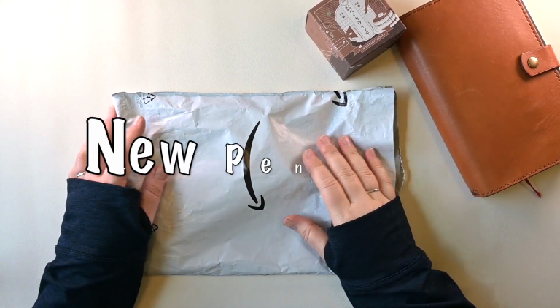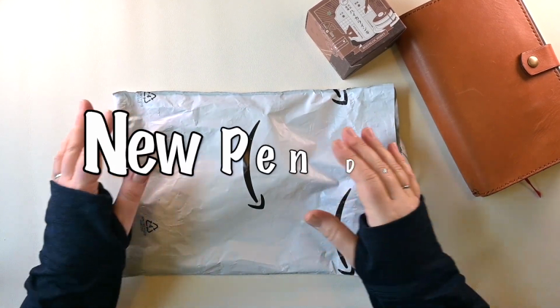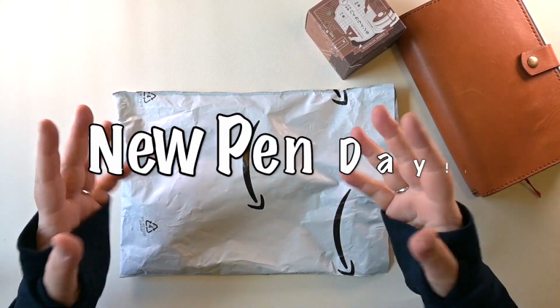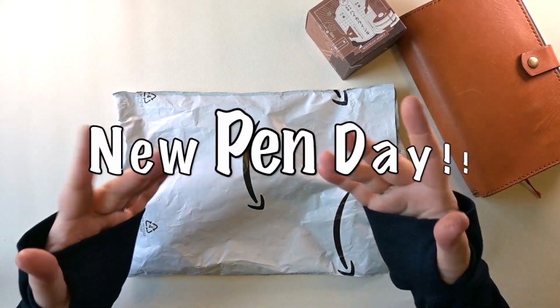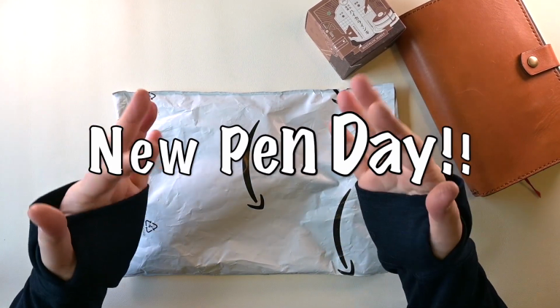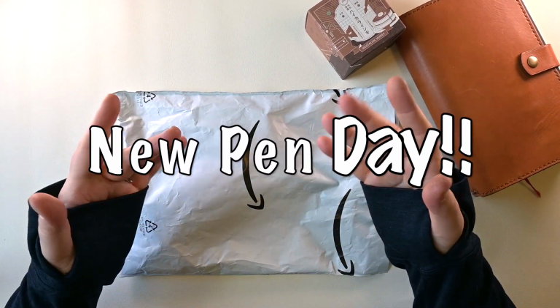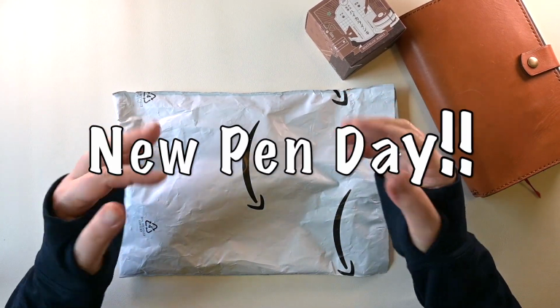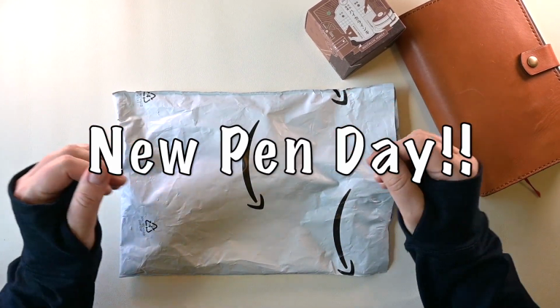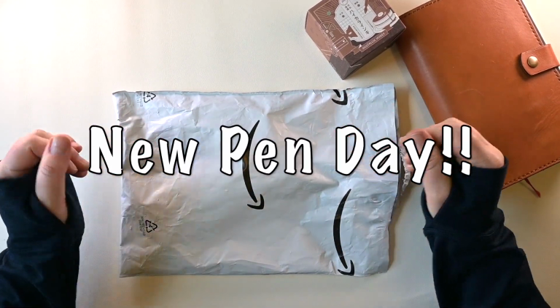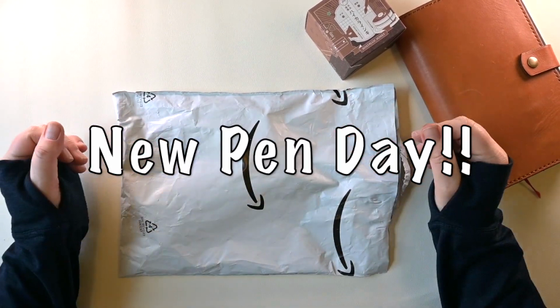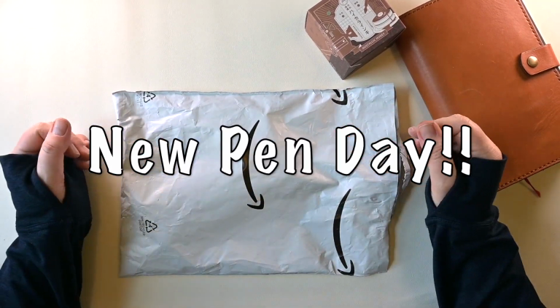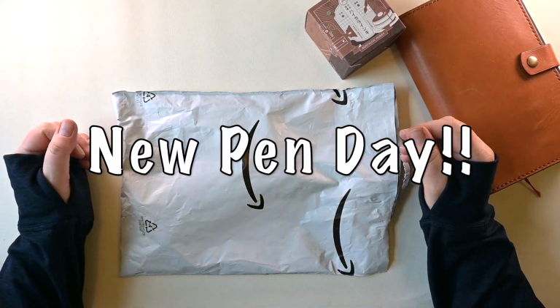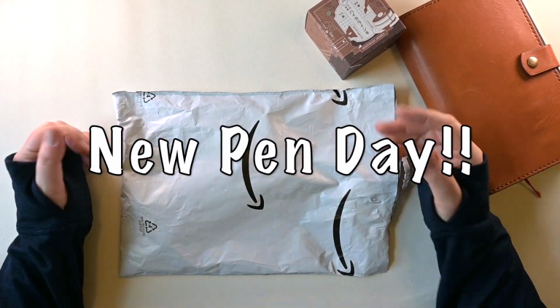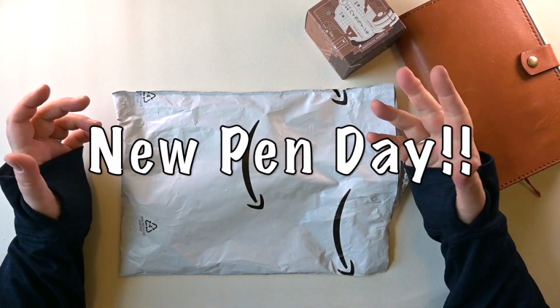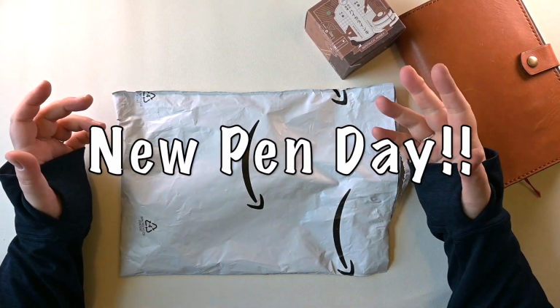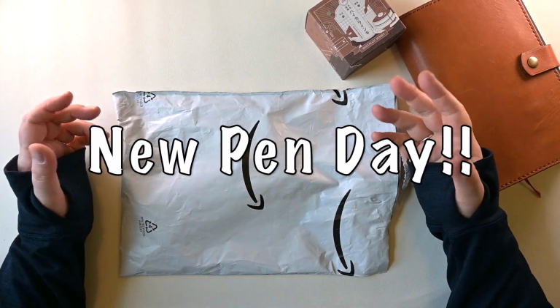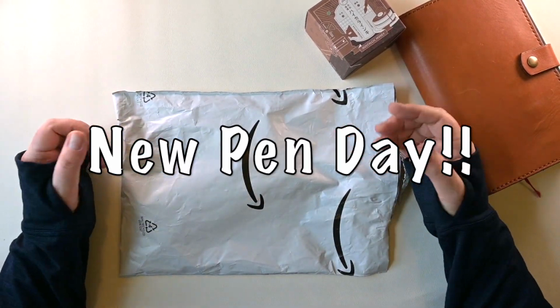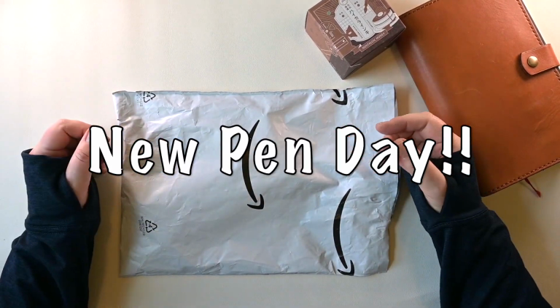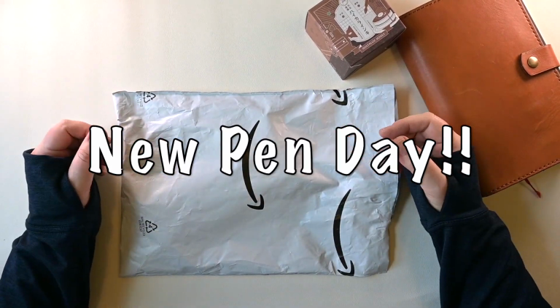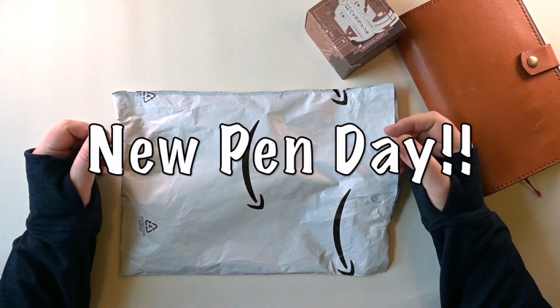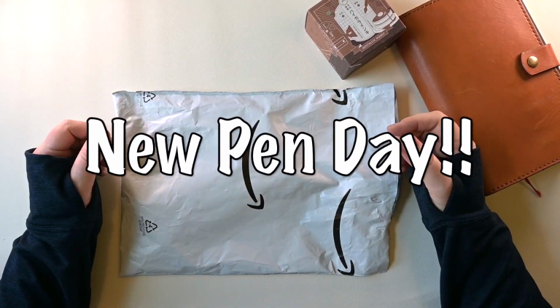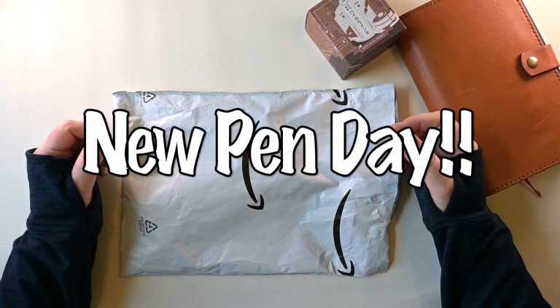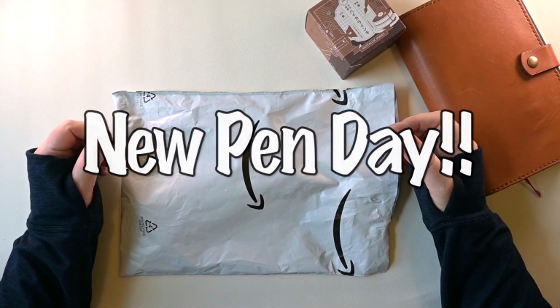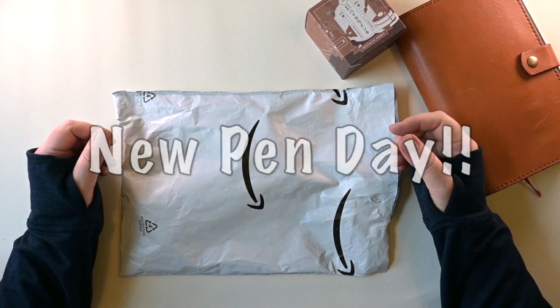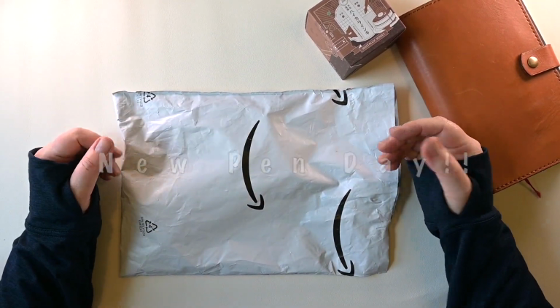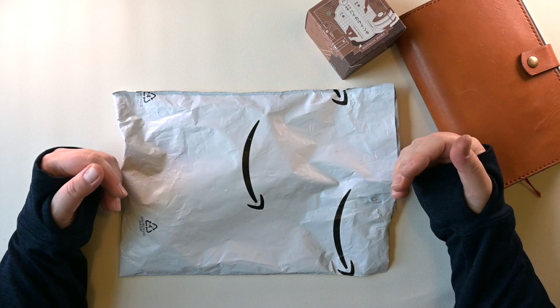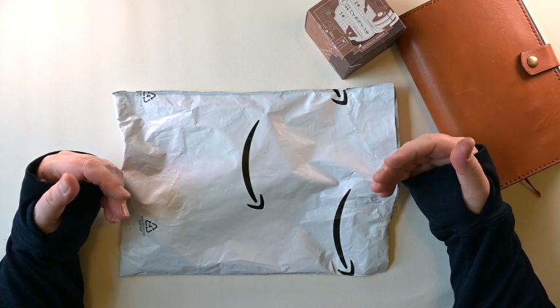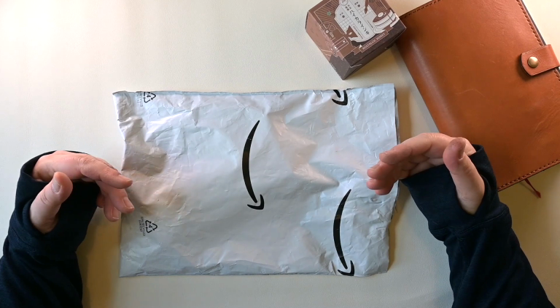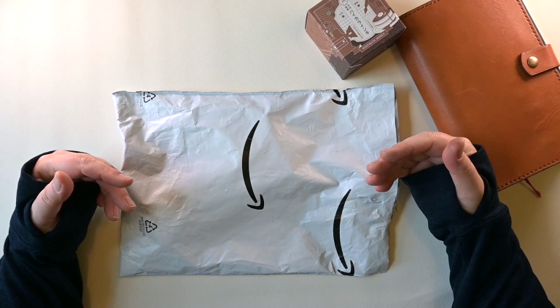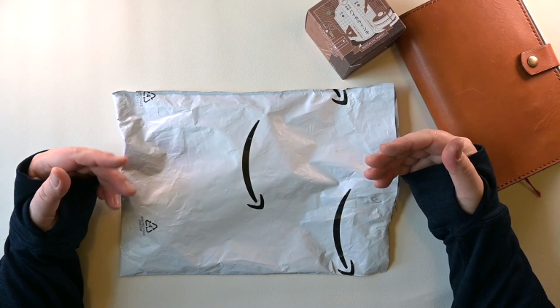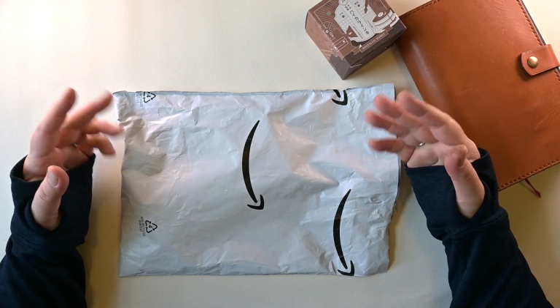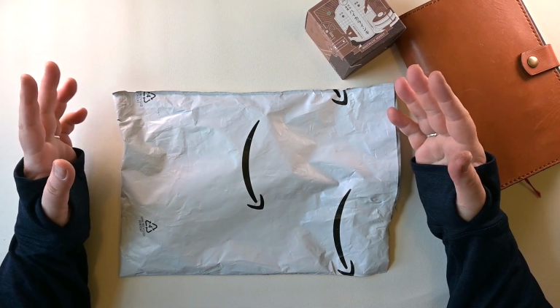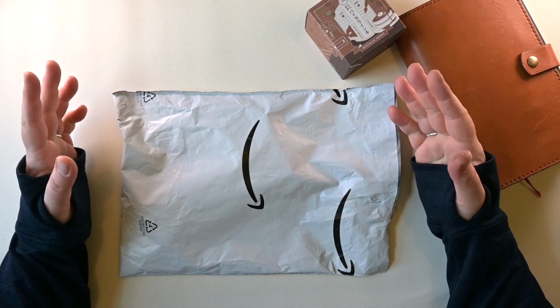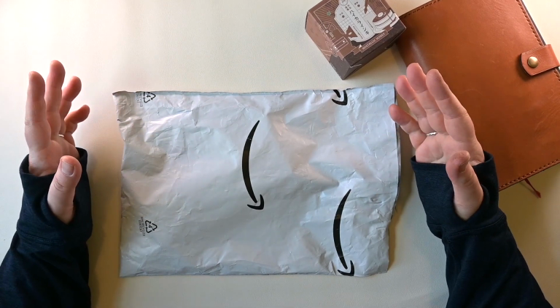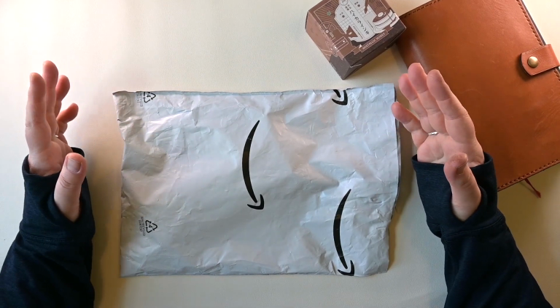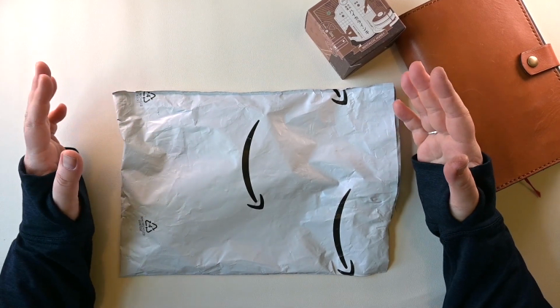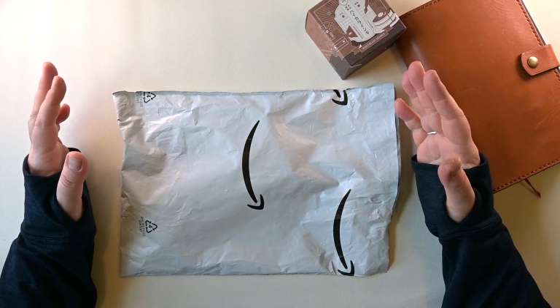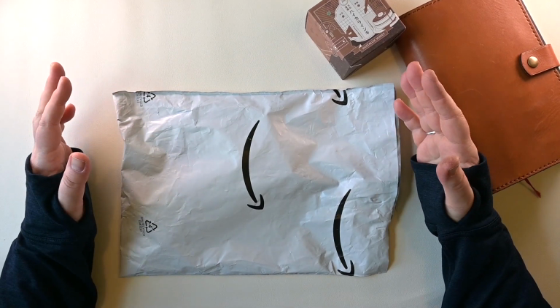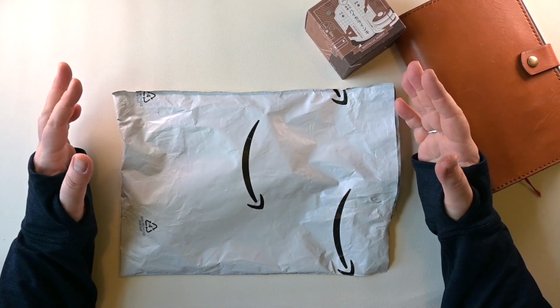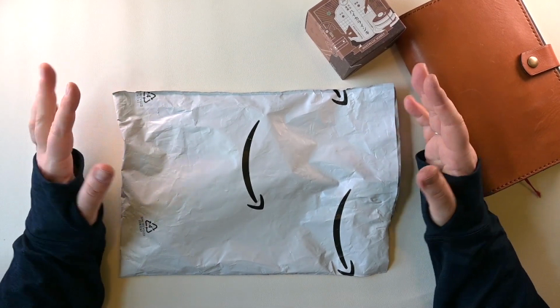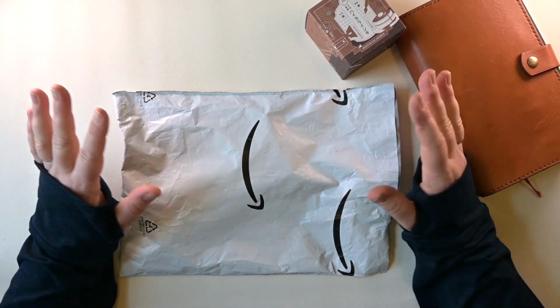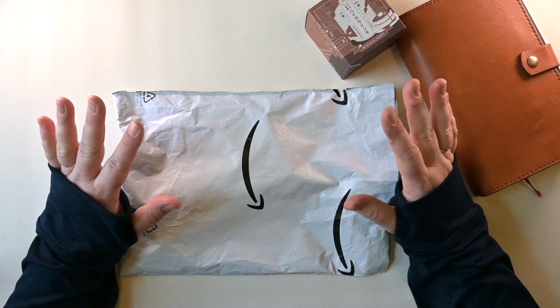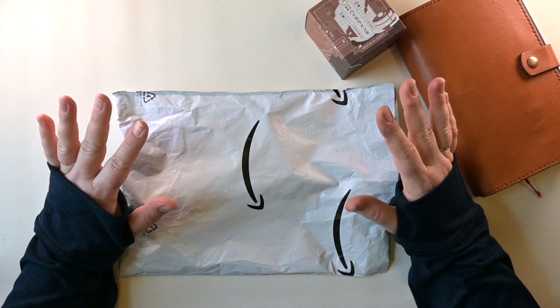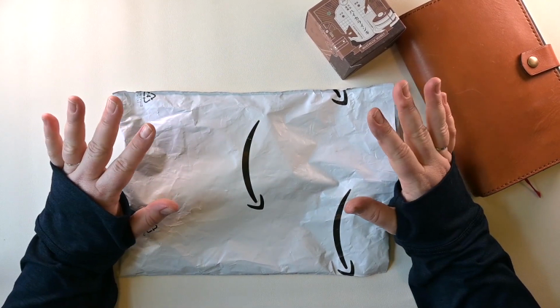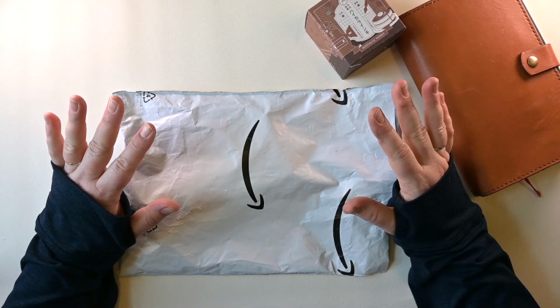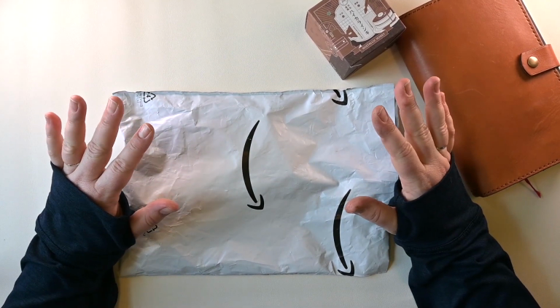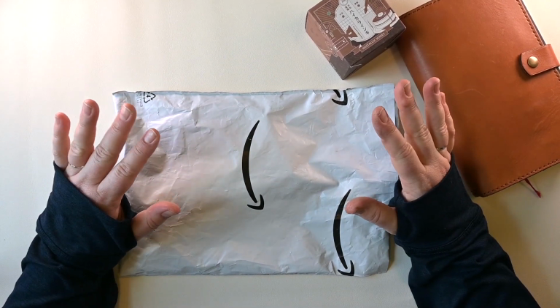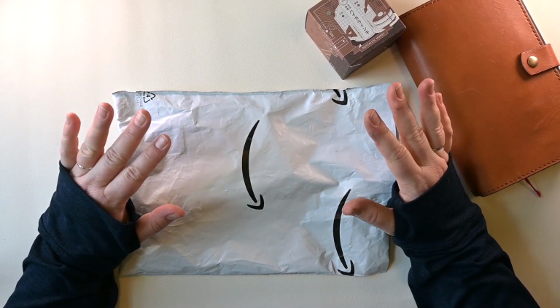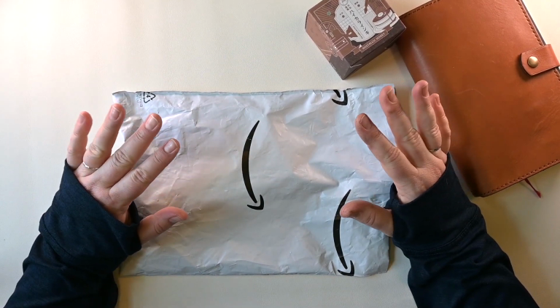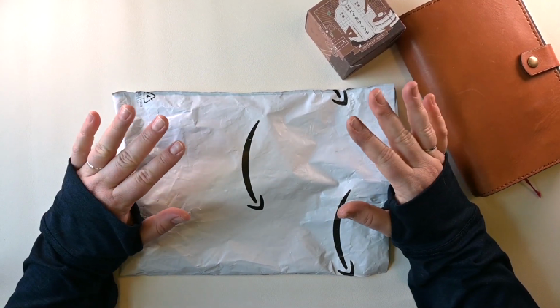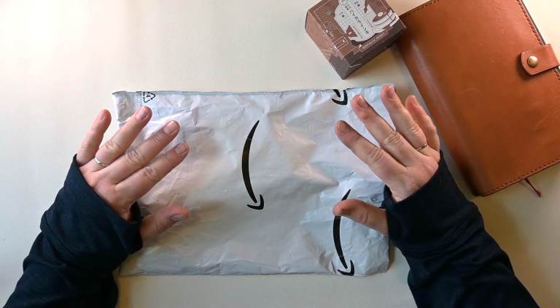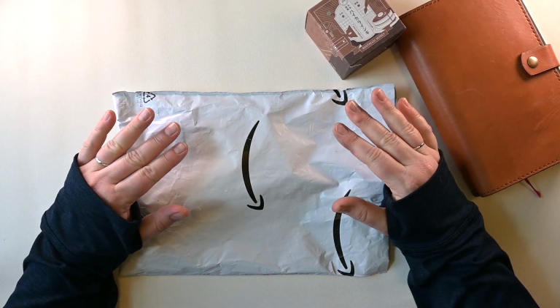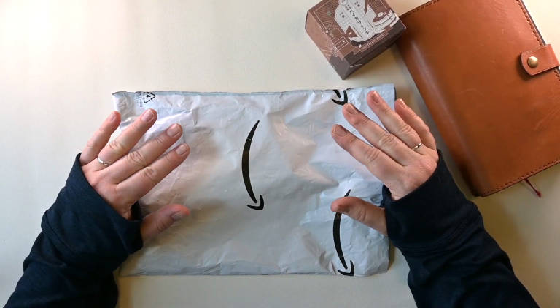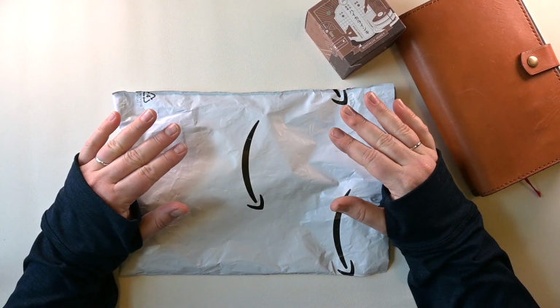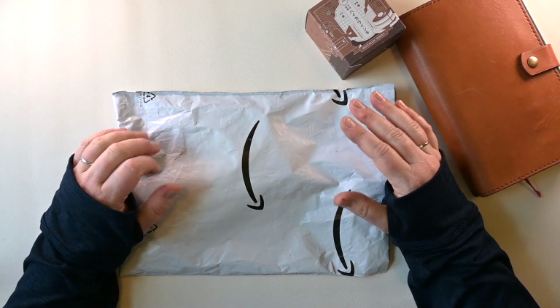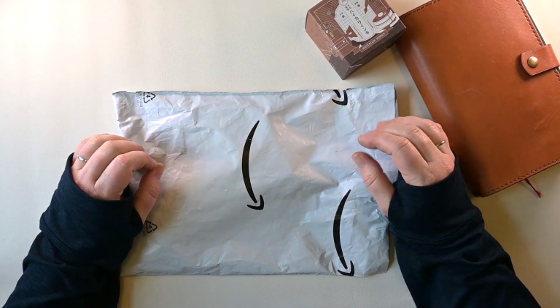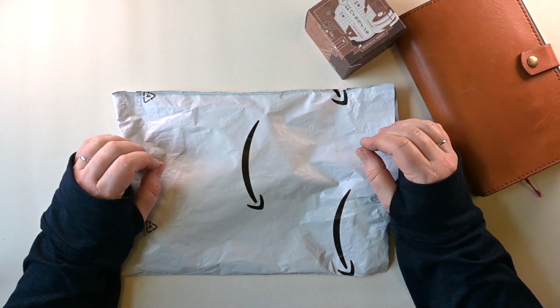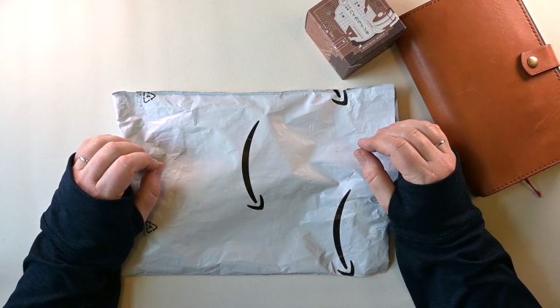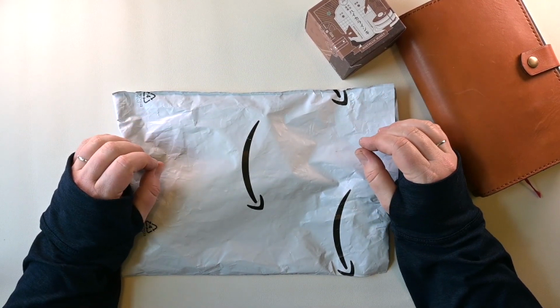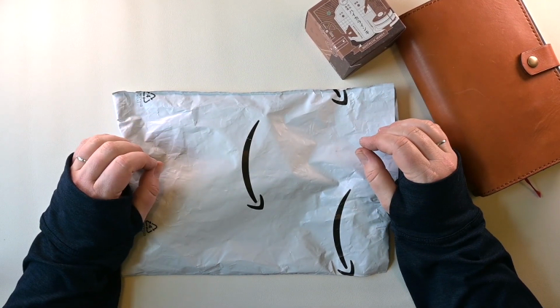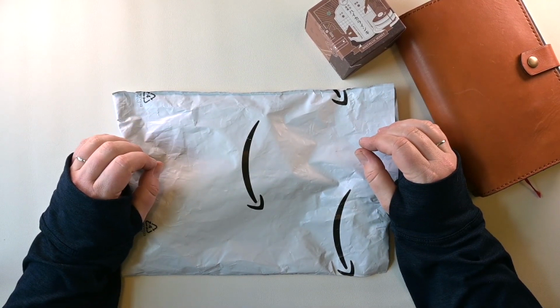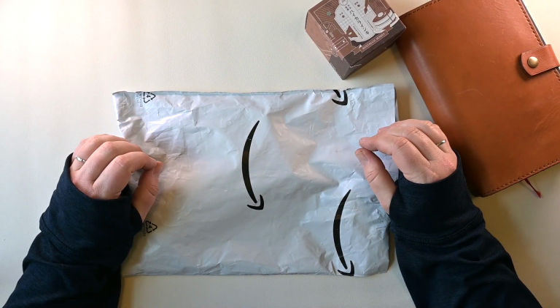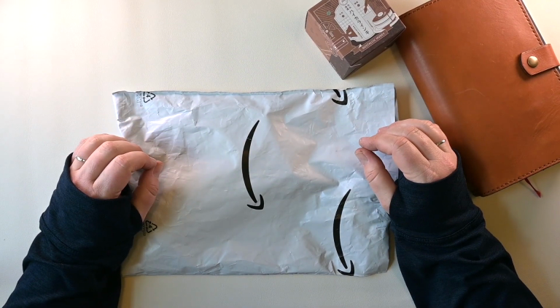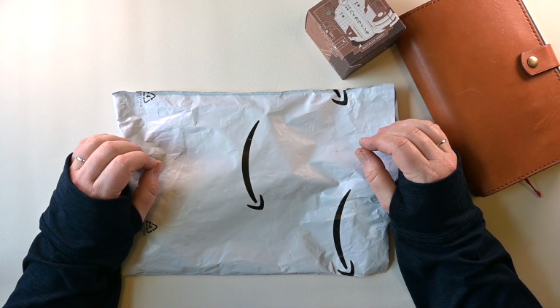Hello everyone! Welcome back to my channel. I'm Holly. Today is a new pen day for me.